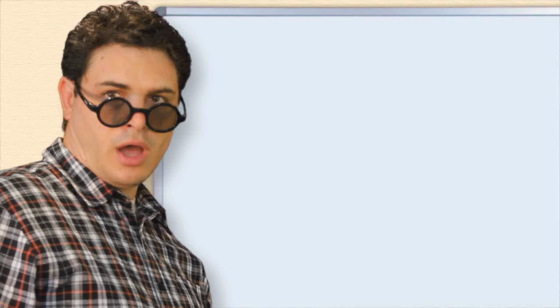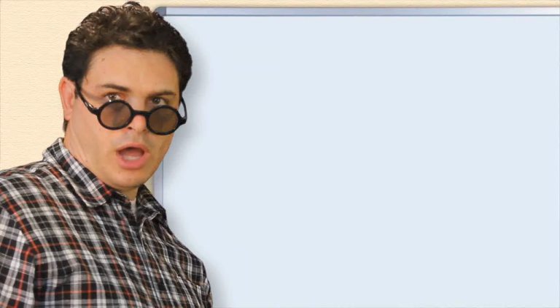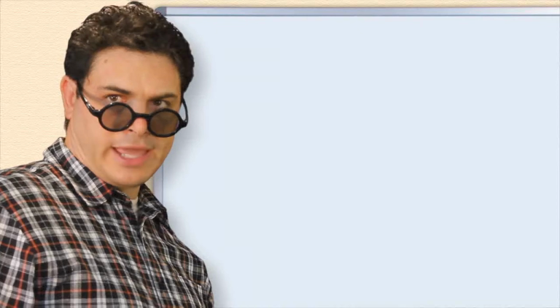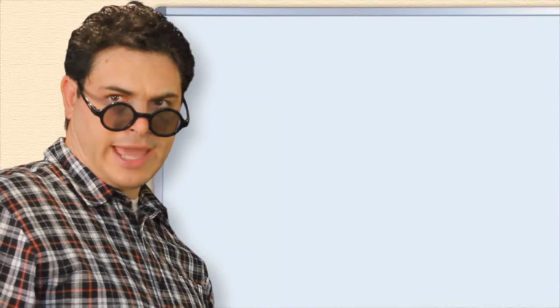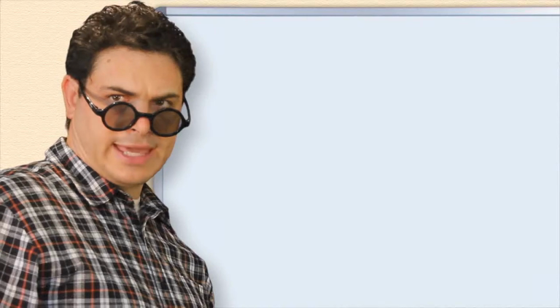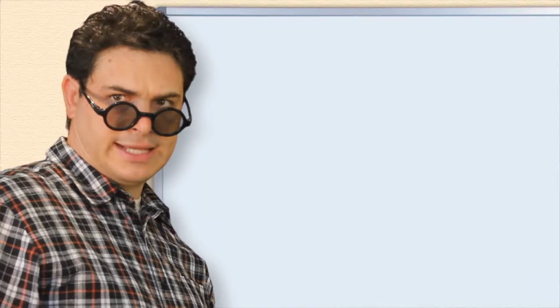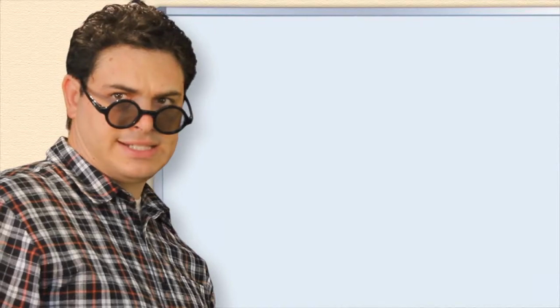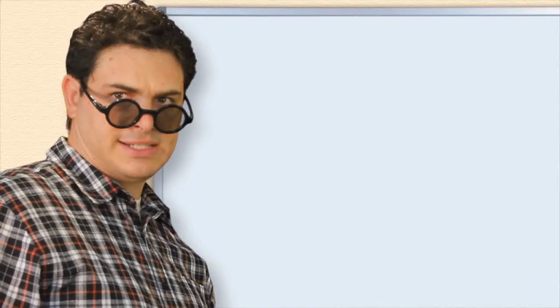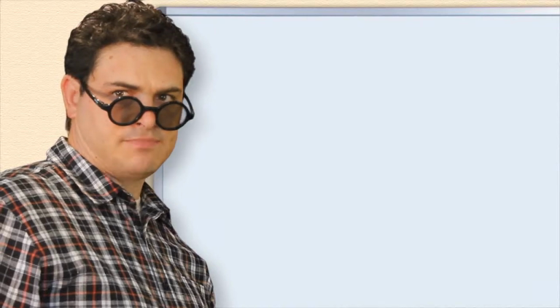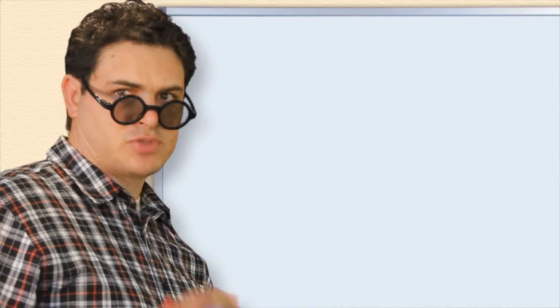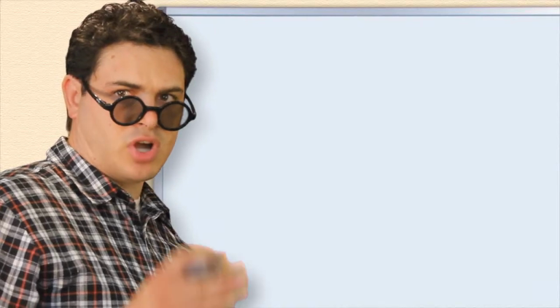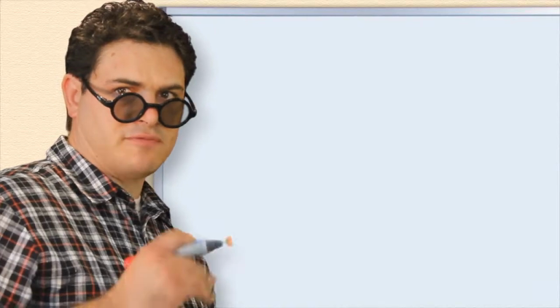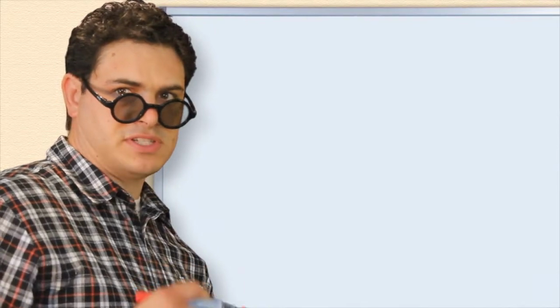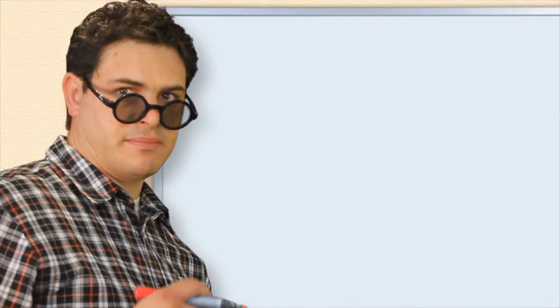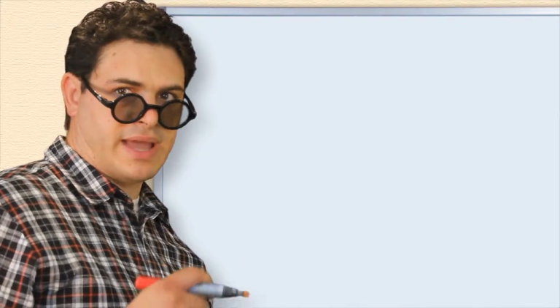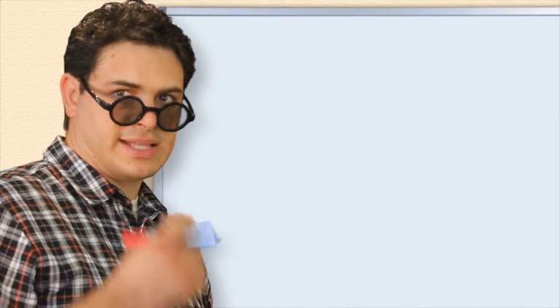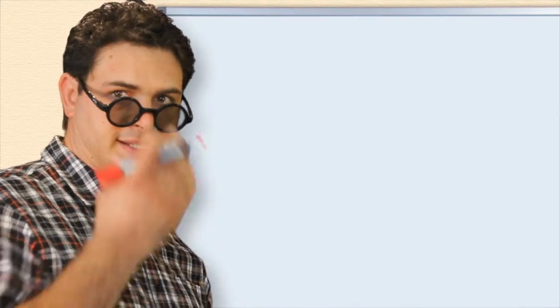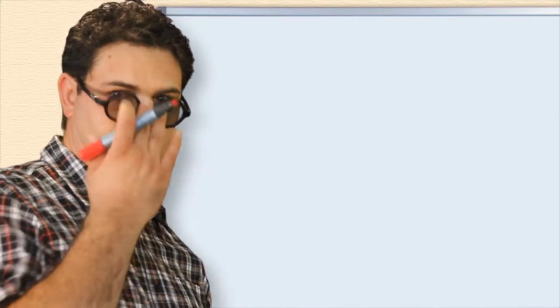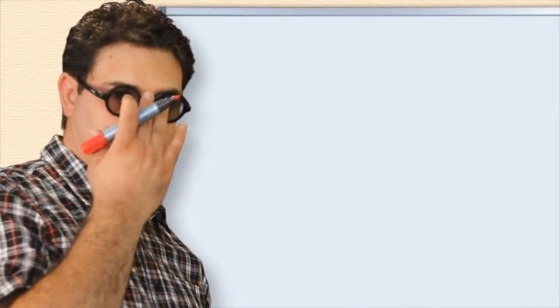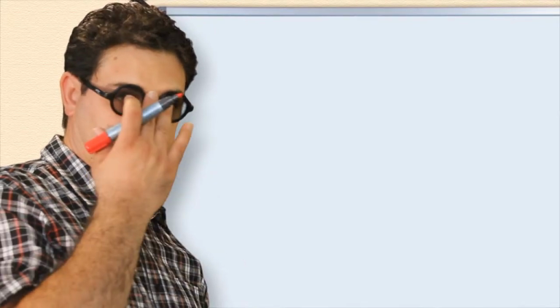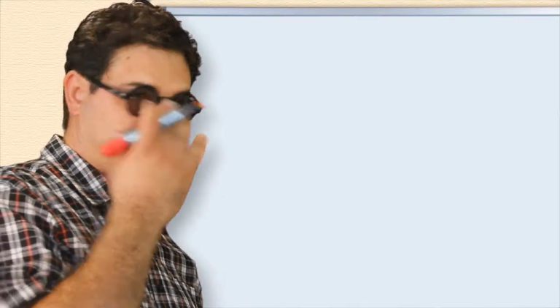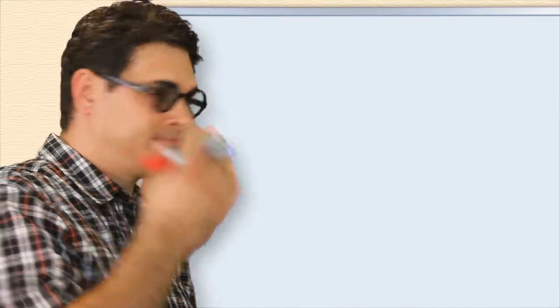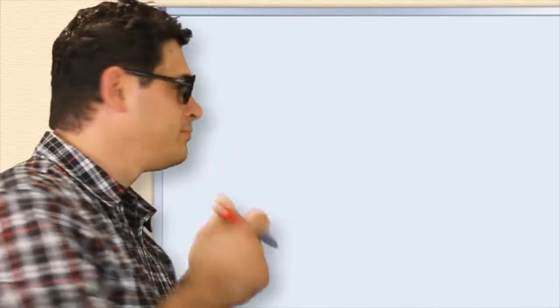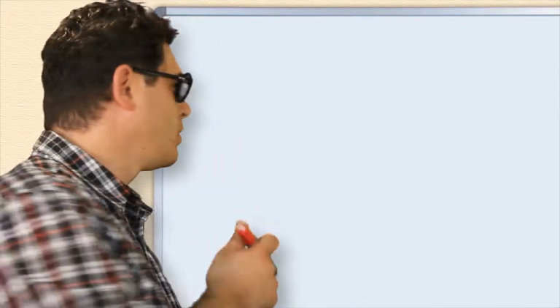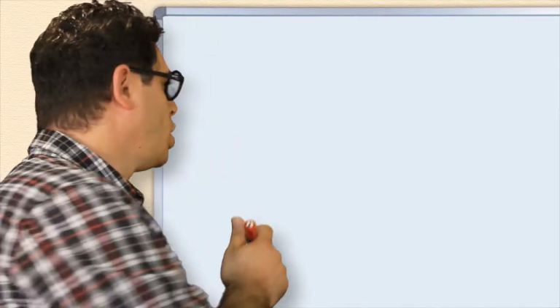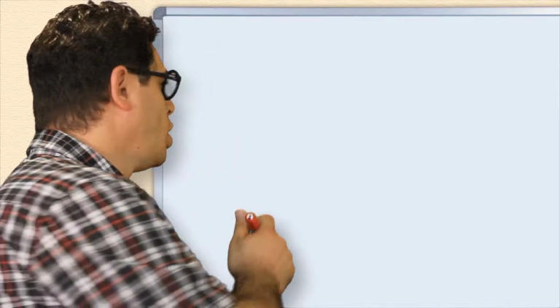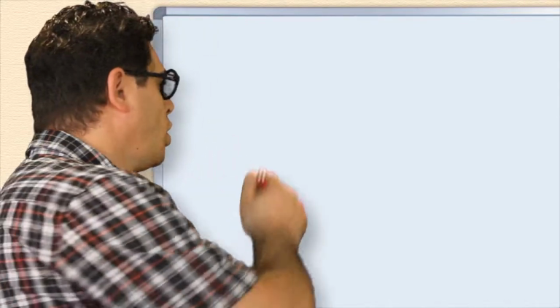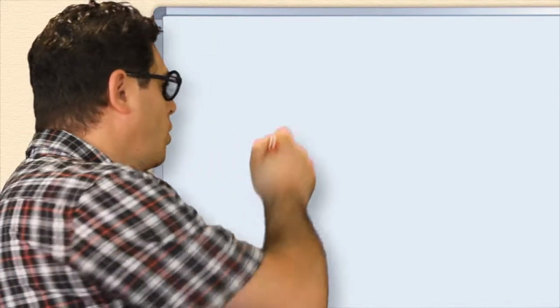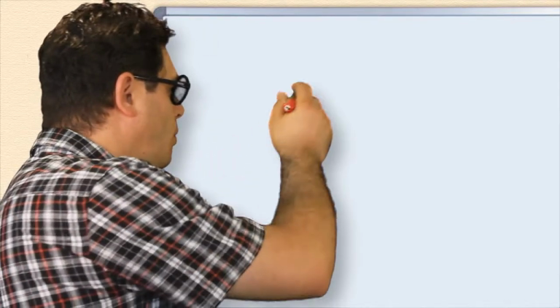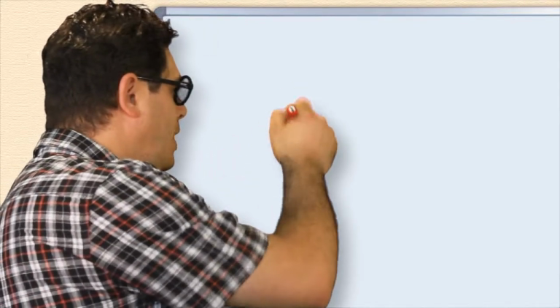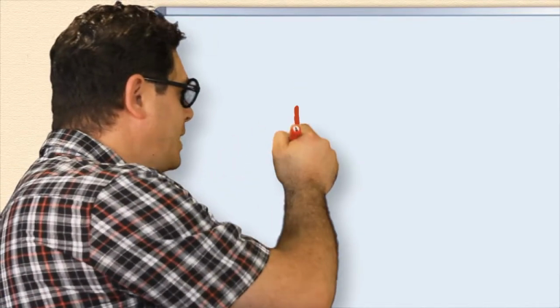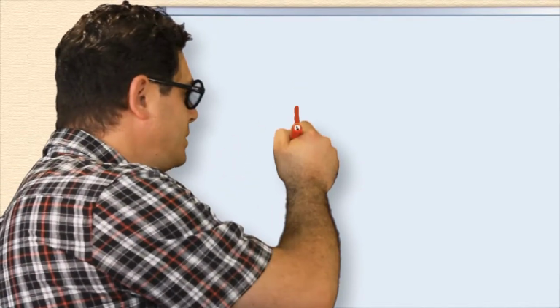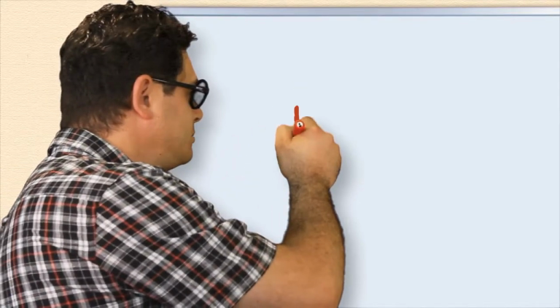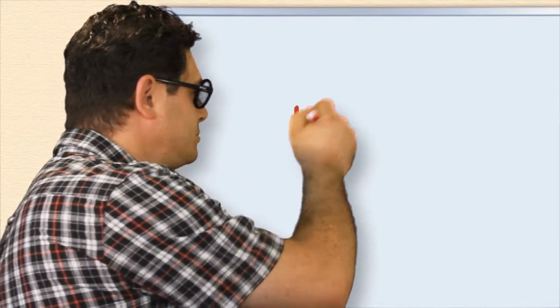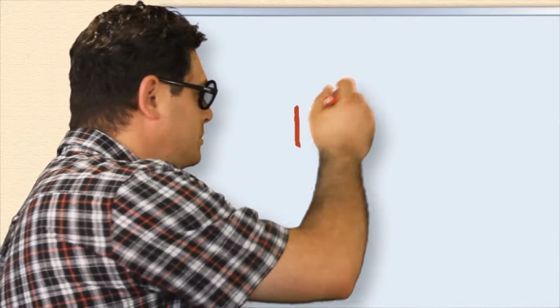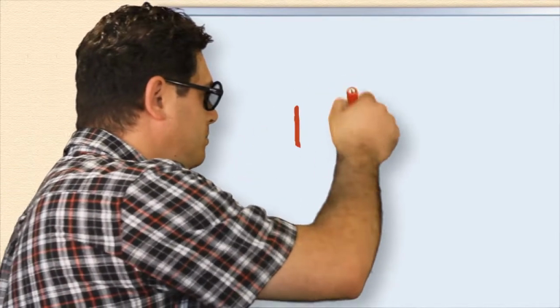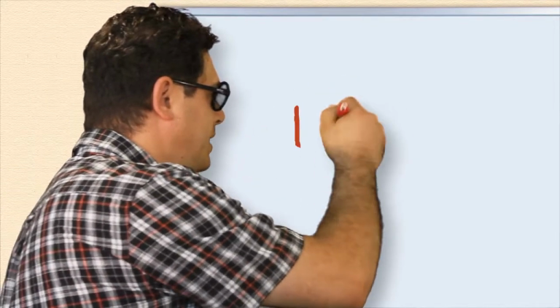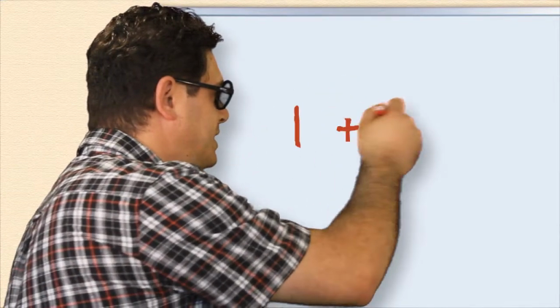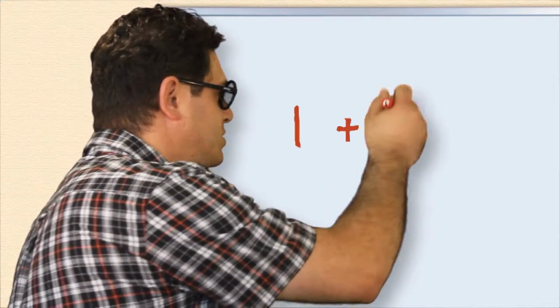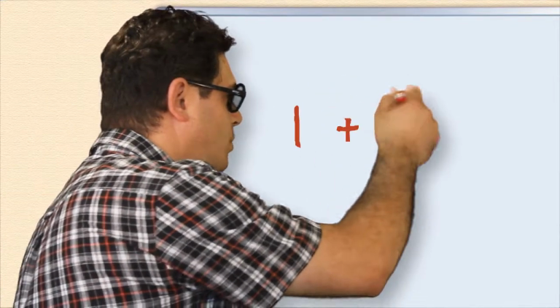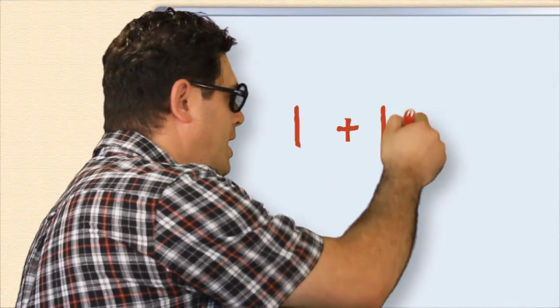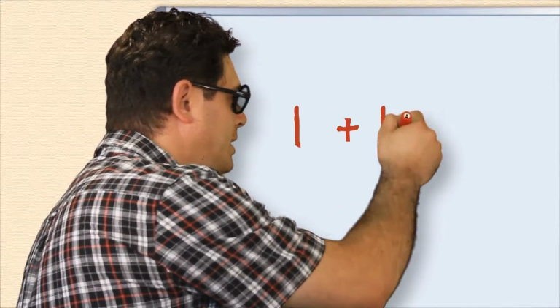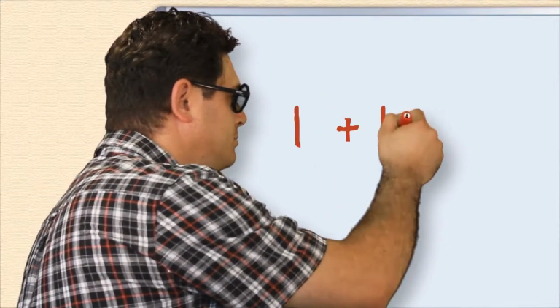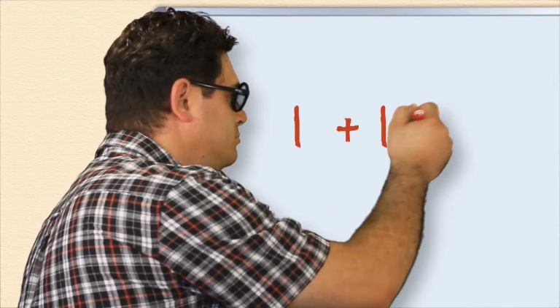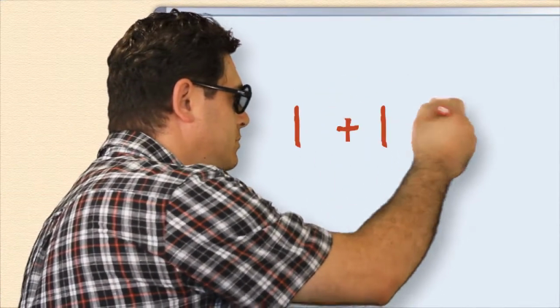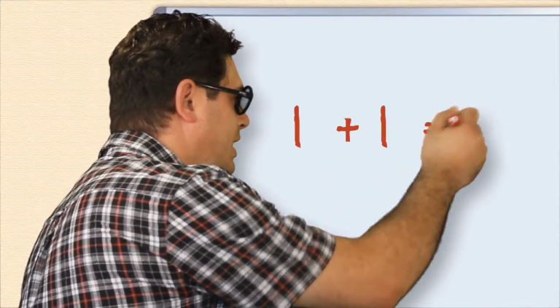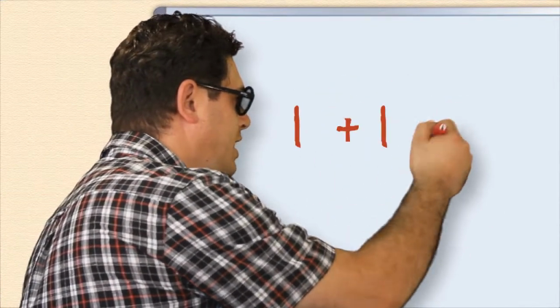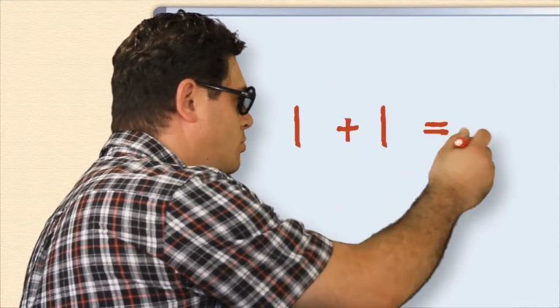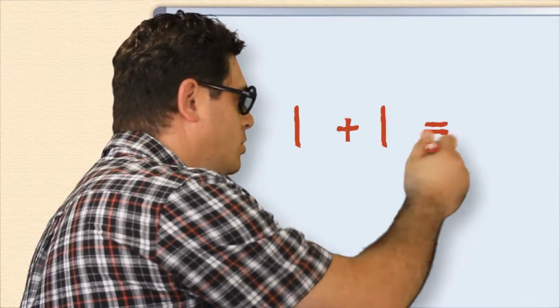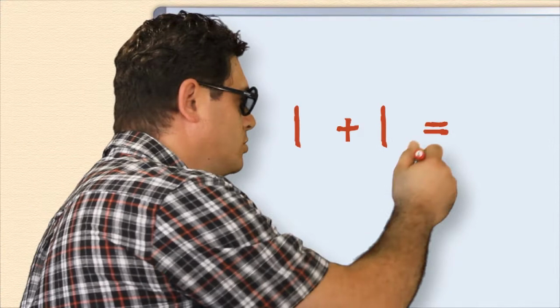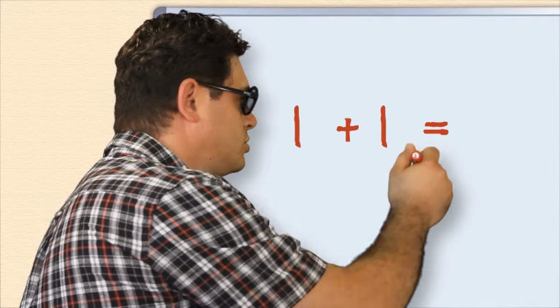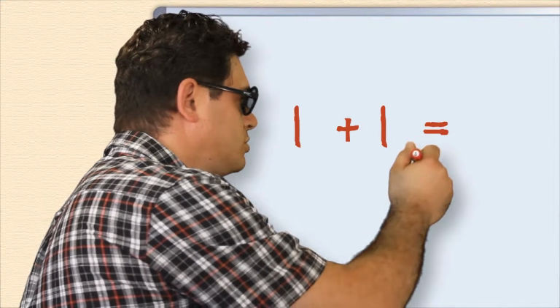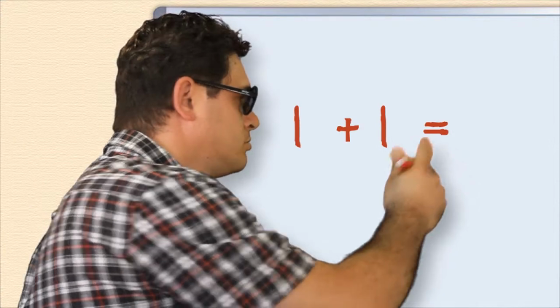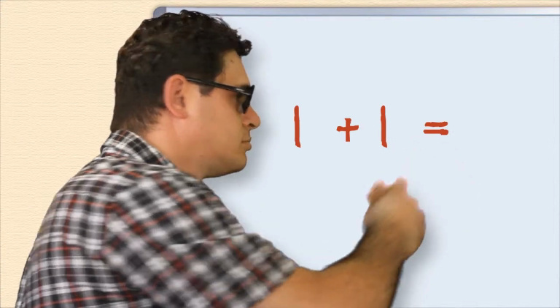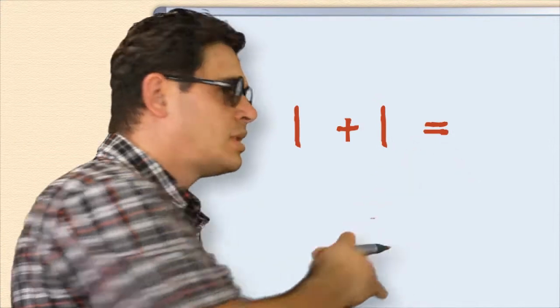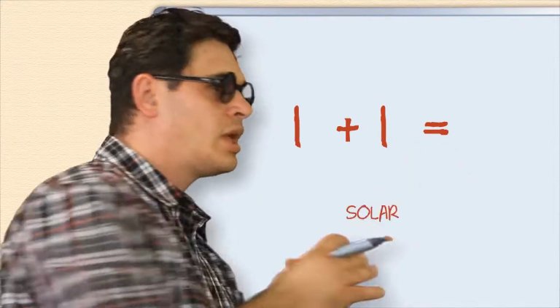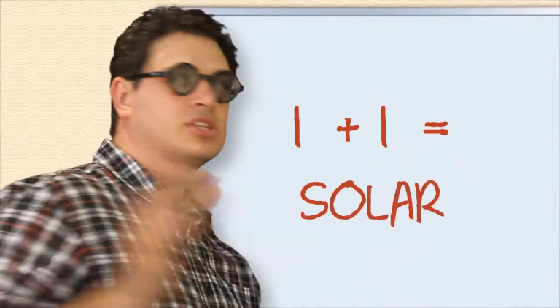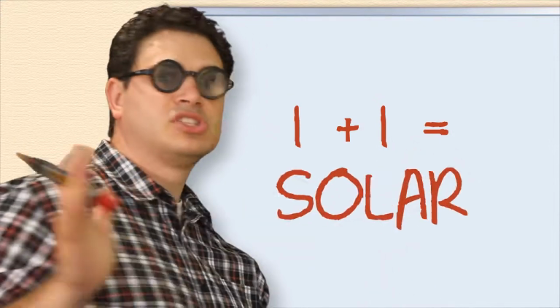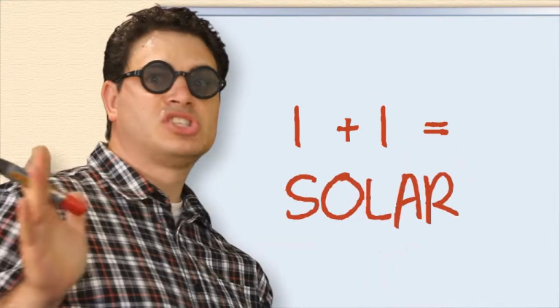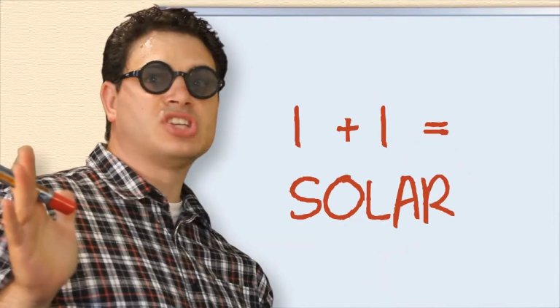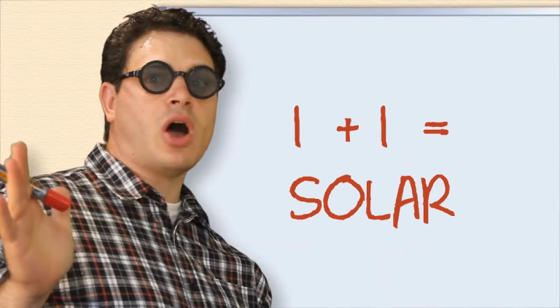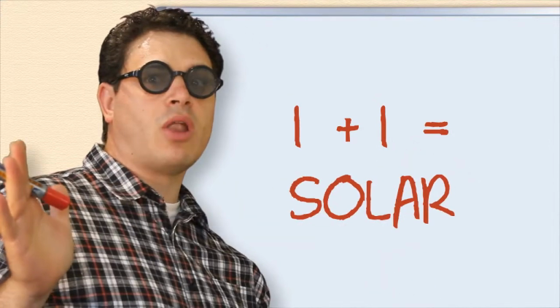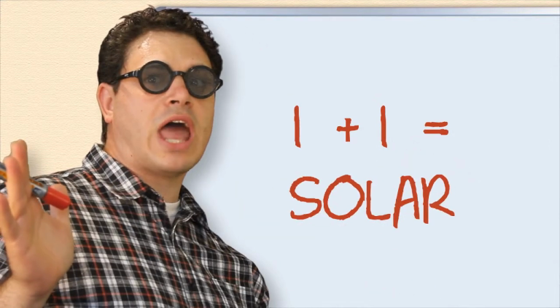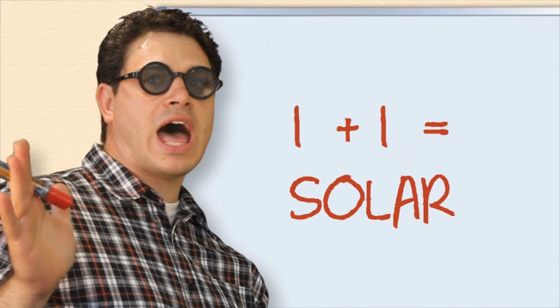Okay kids, time for some maths. 1 plus 1 equals solar!